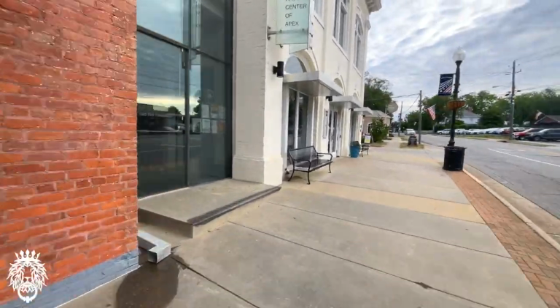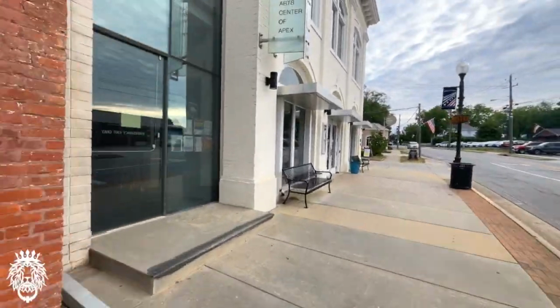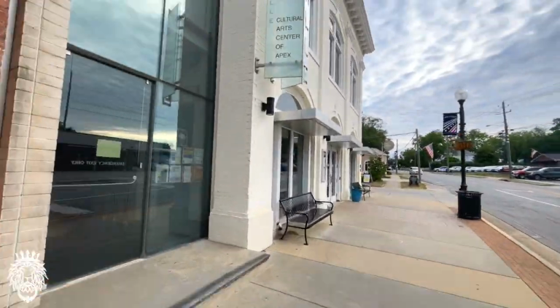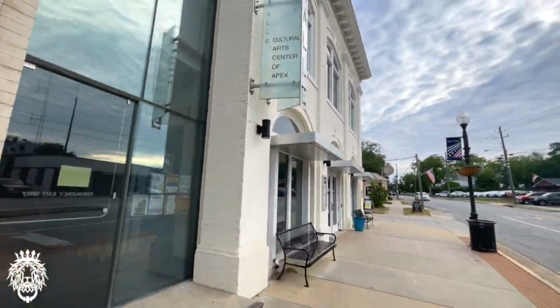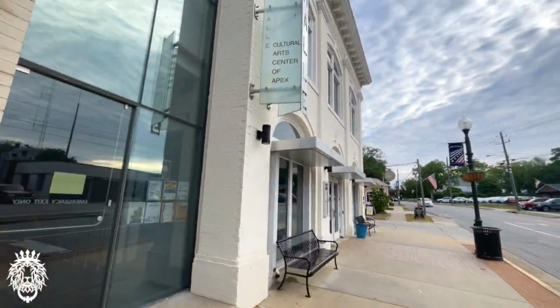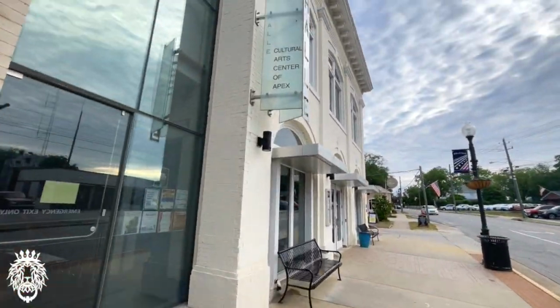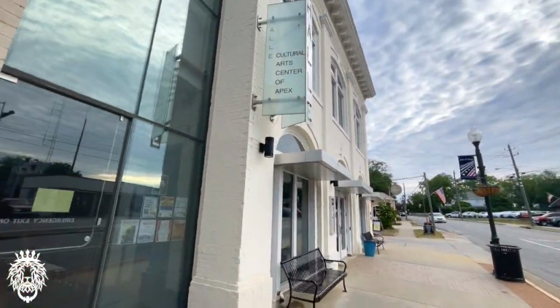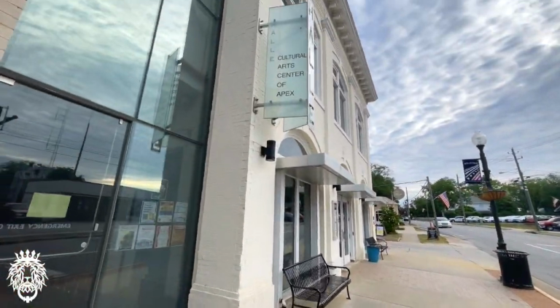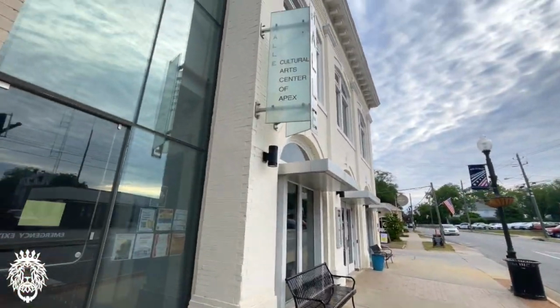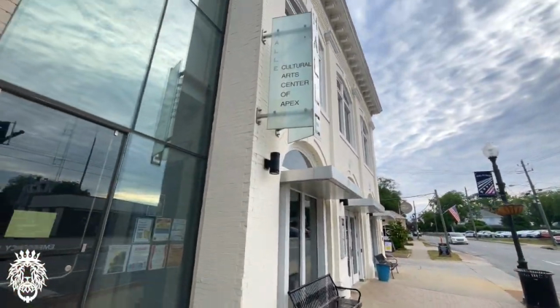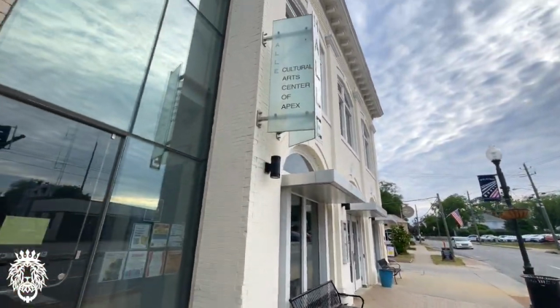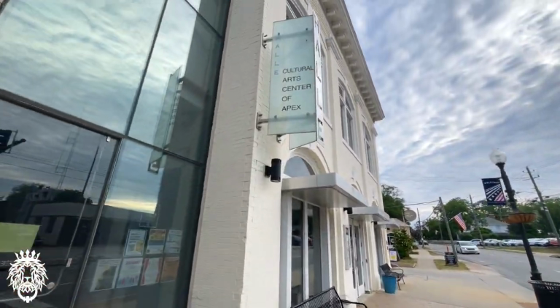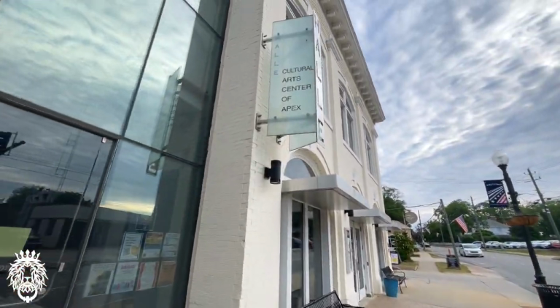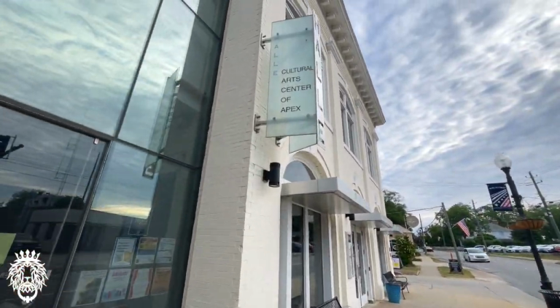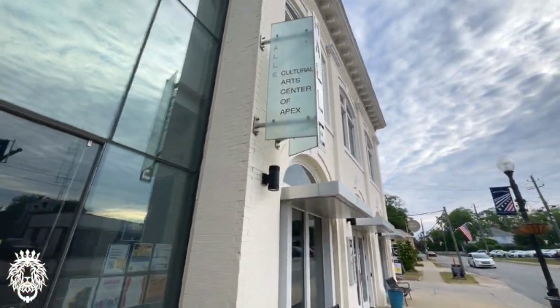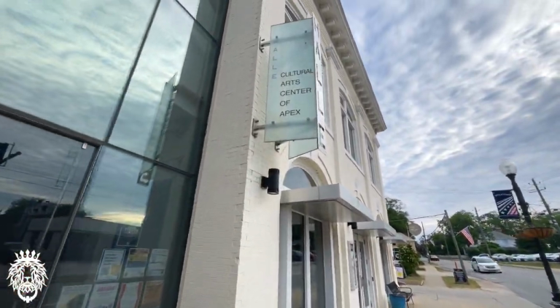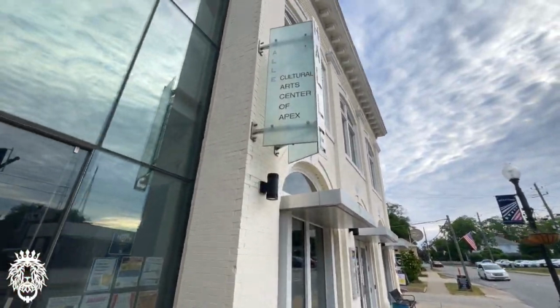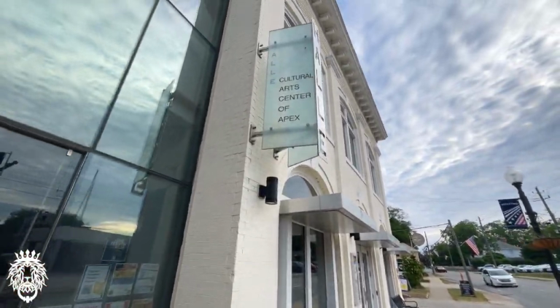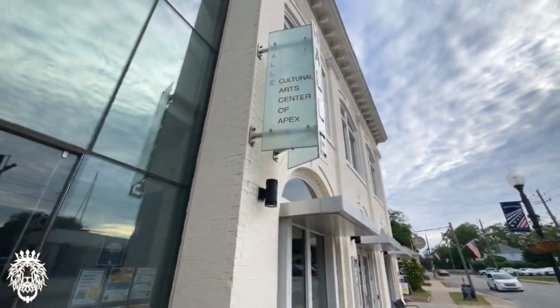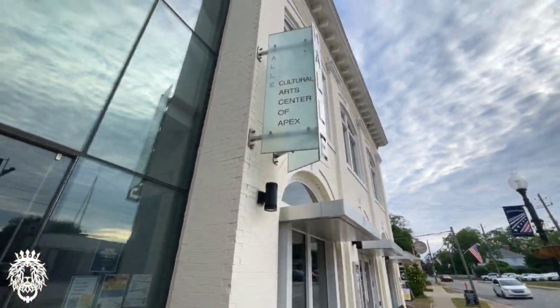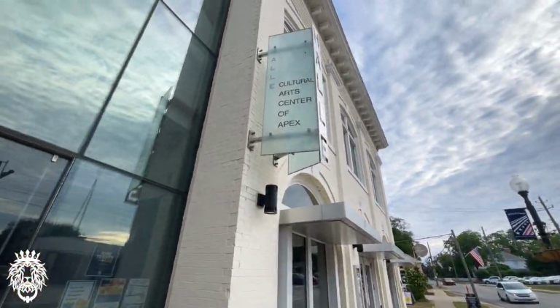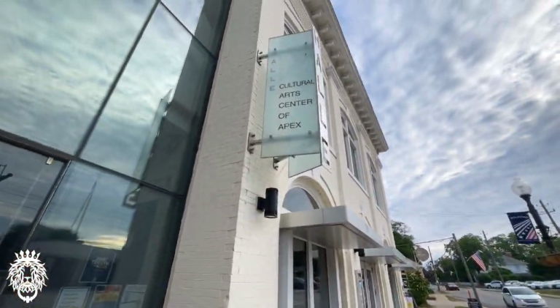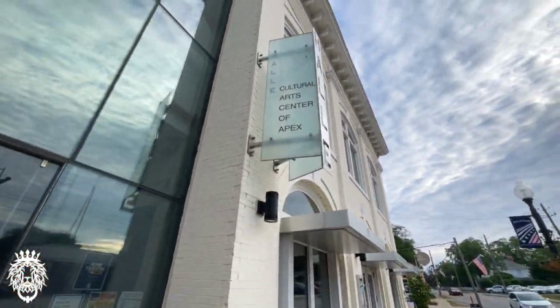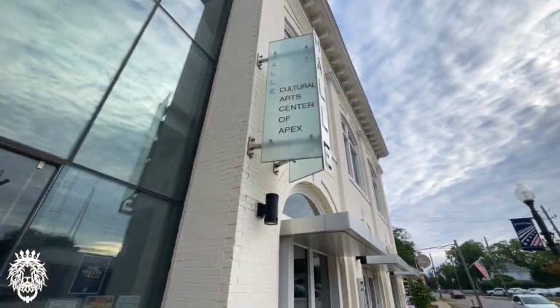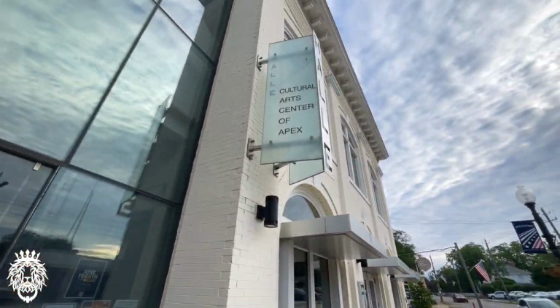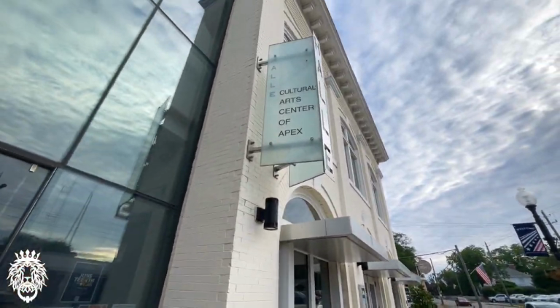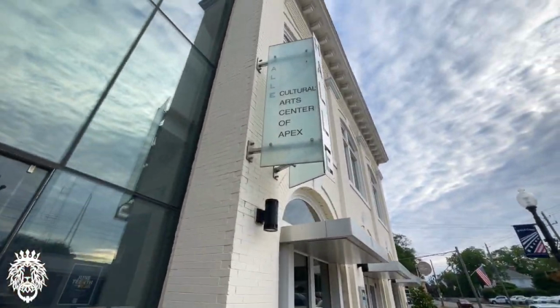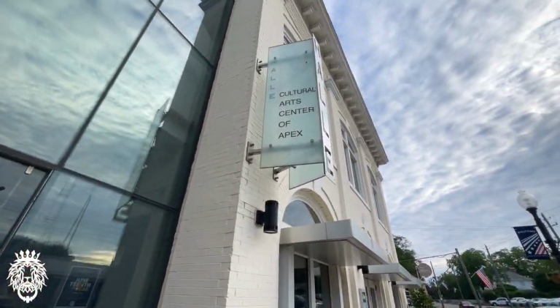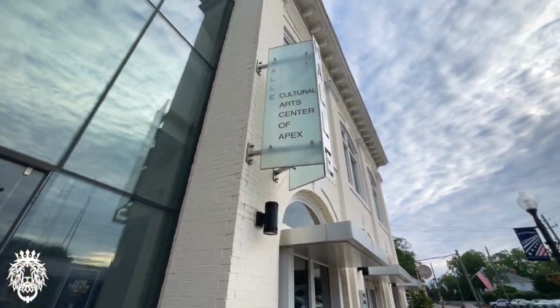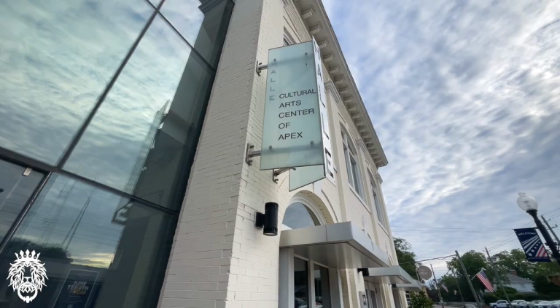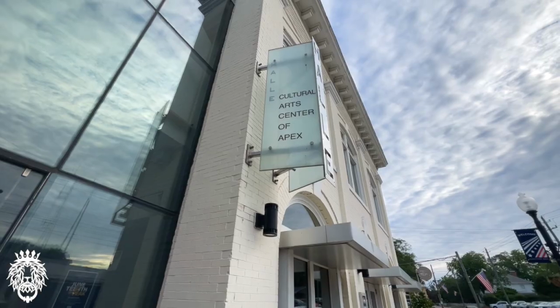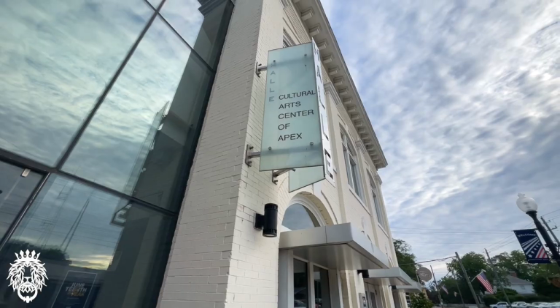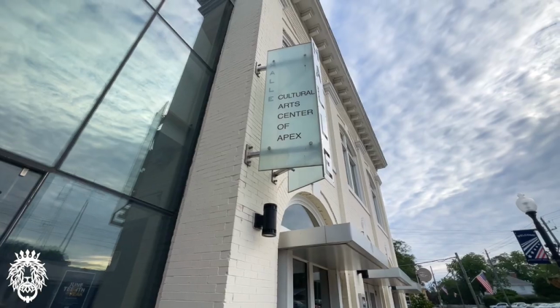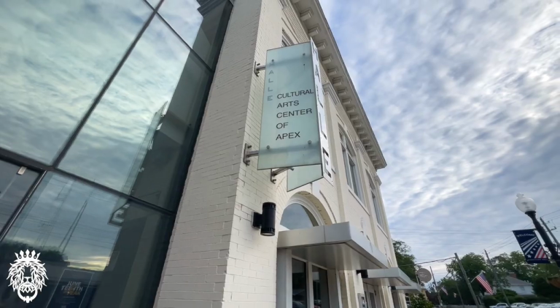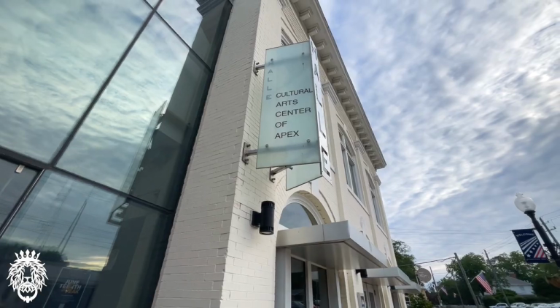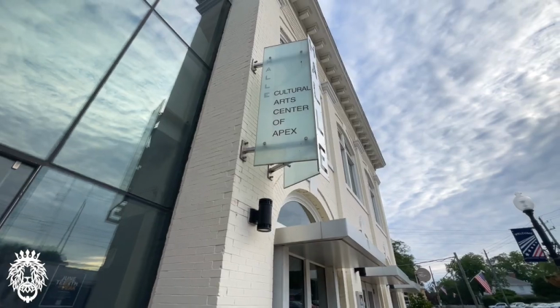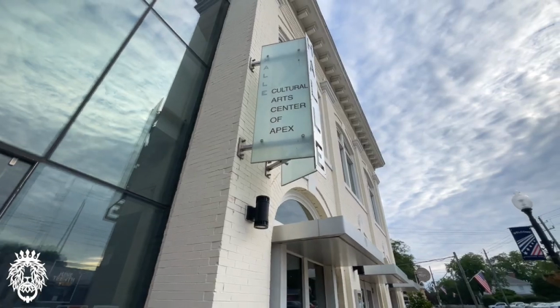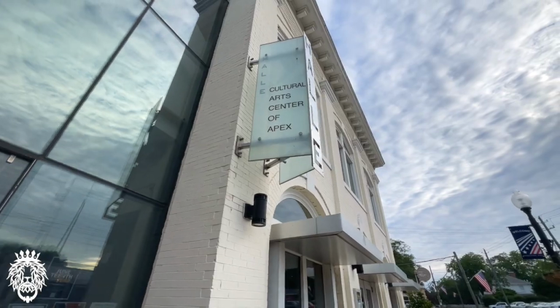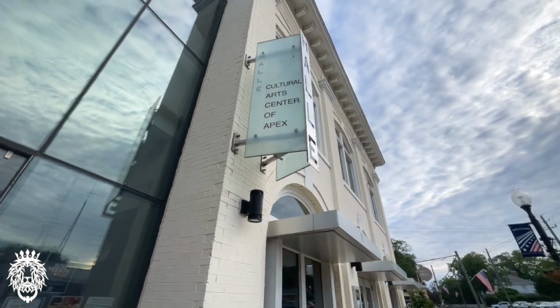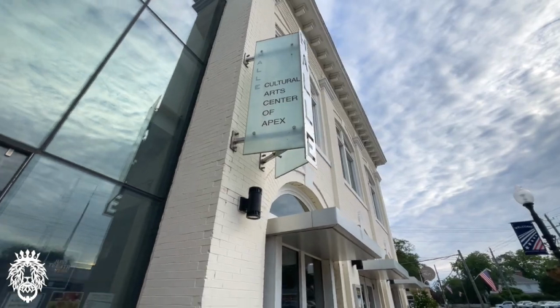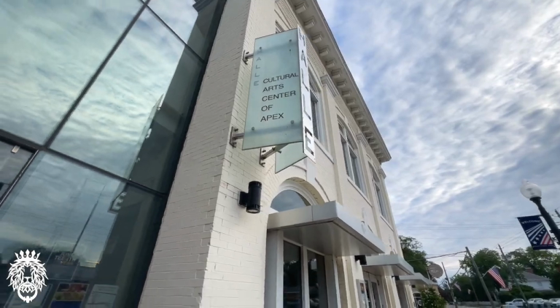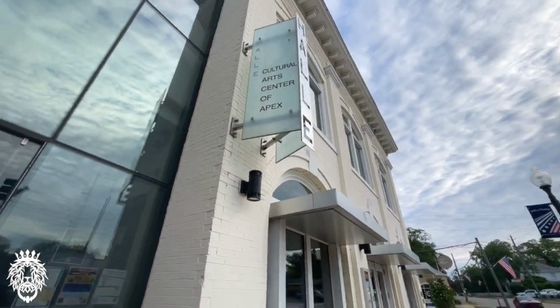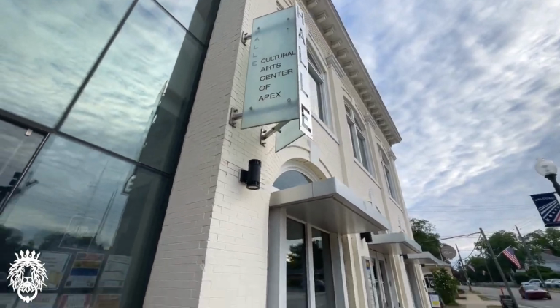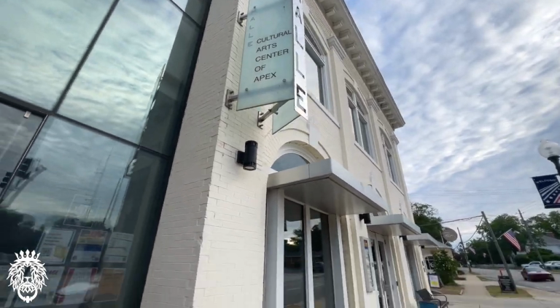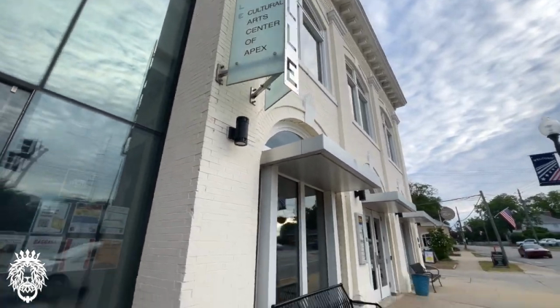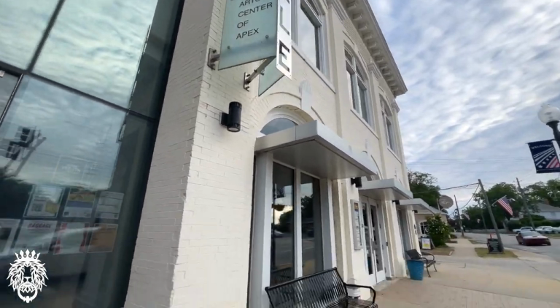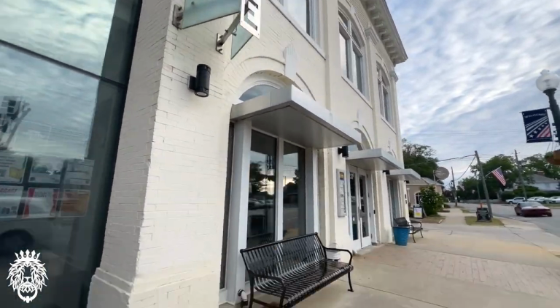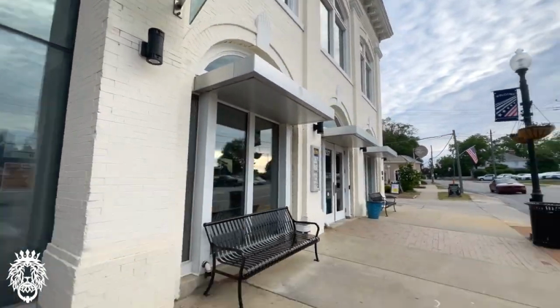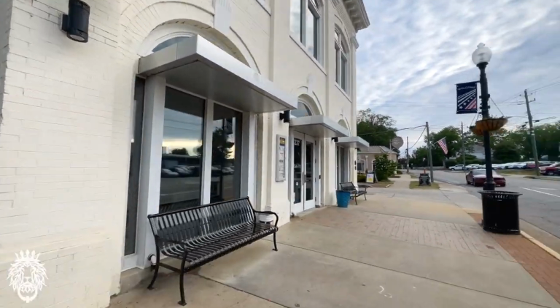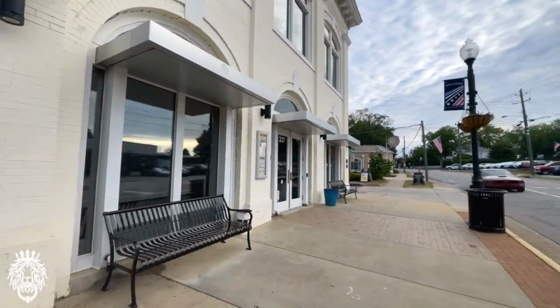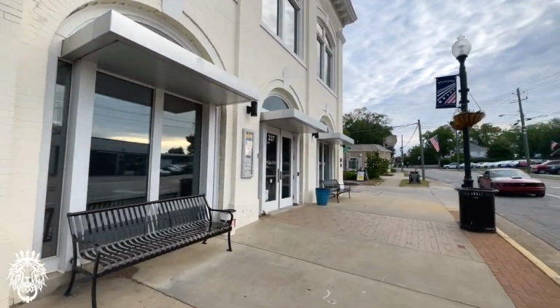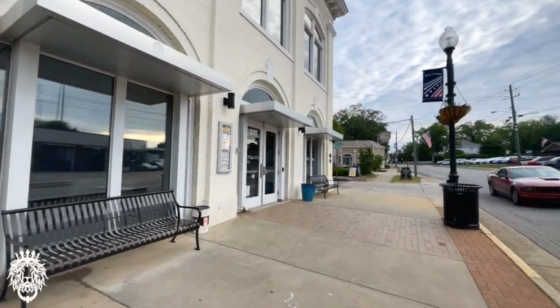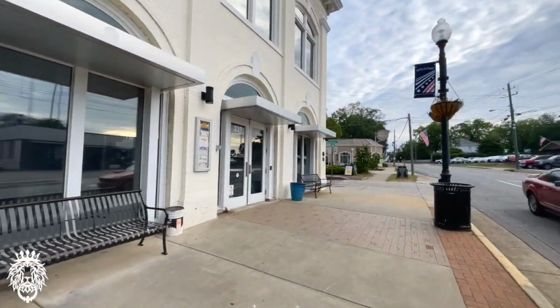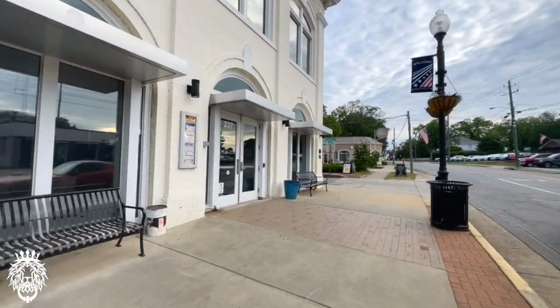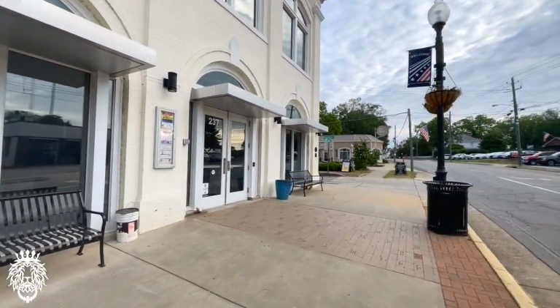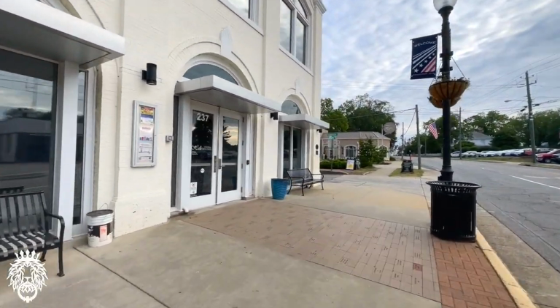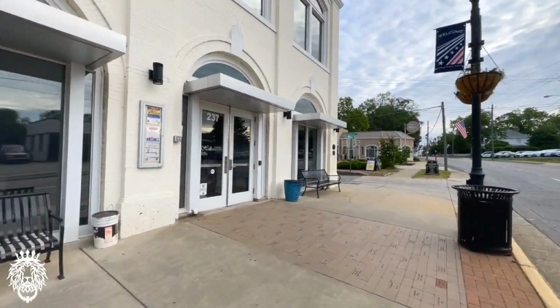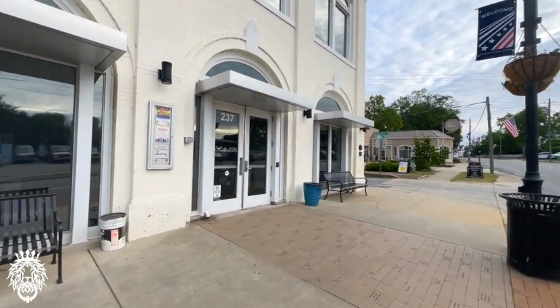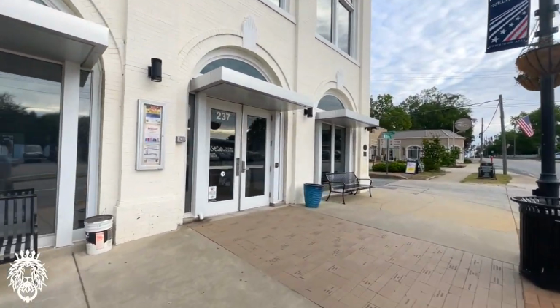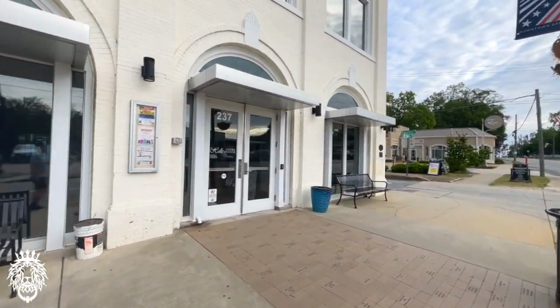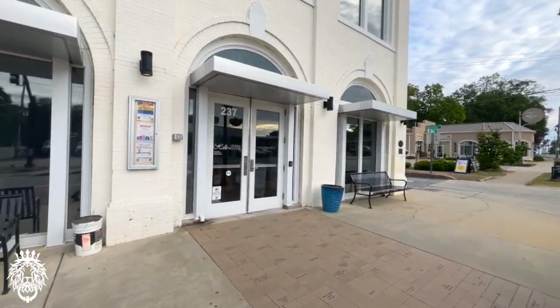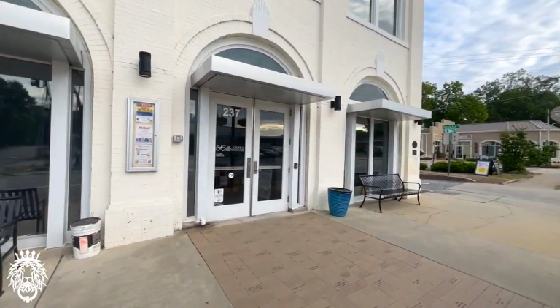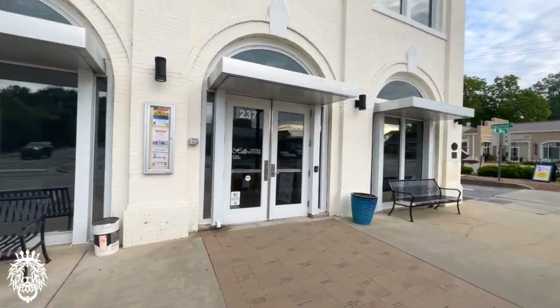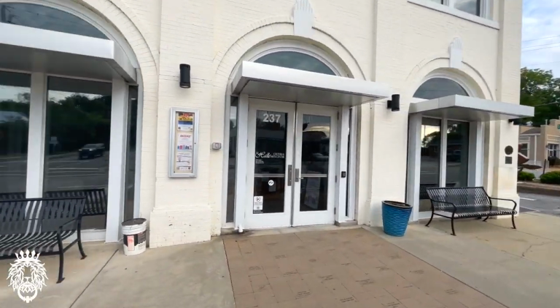Whoever said there's no culture in Apex was absolutely wrong — there's a whole building full of it right there: the Apex Cultural Center.